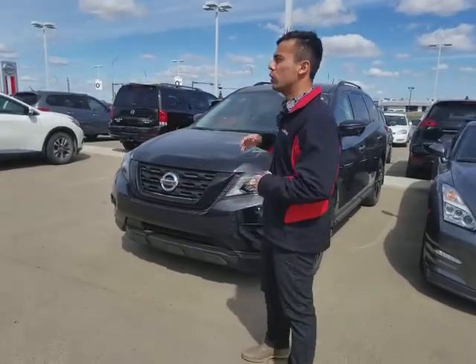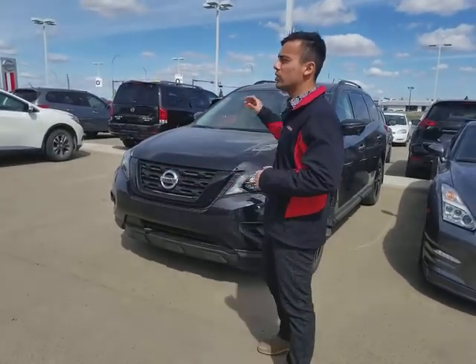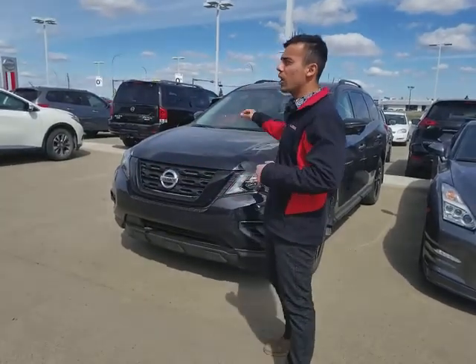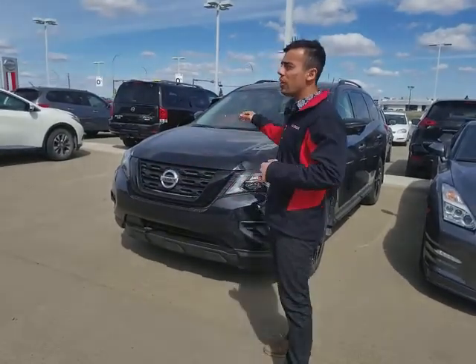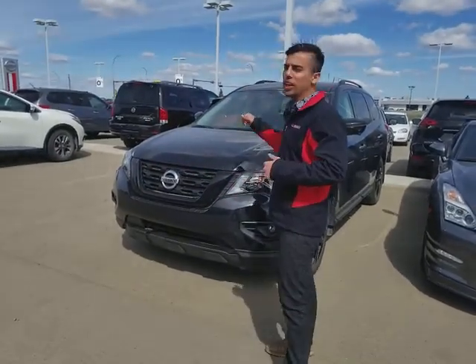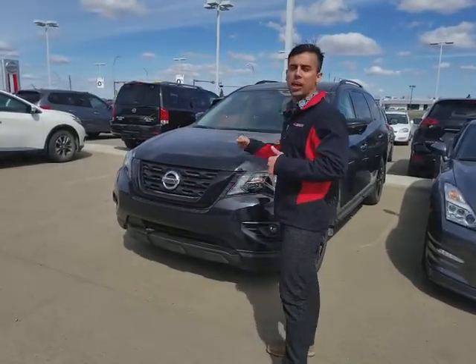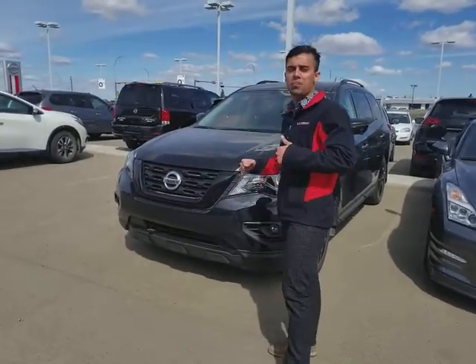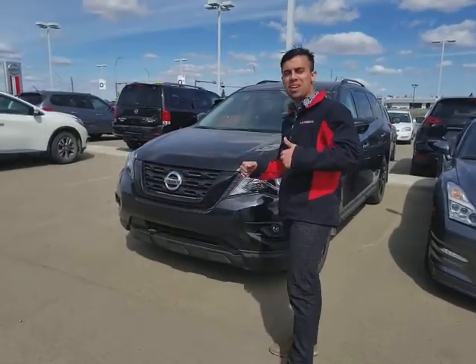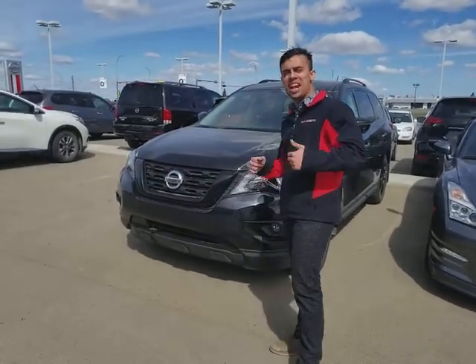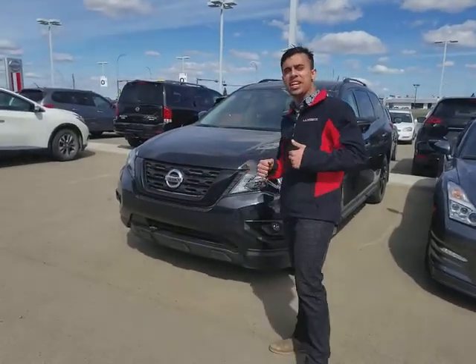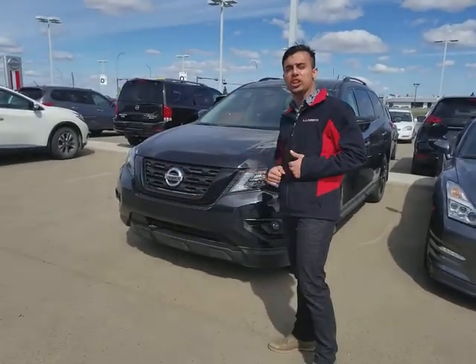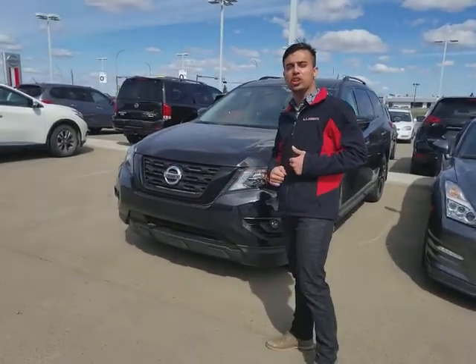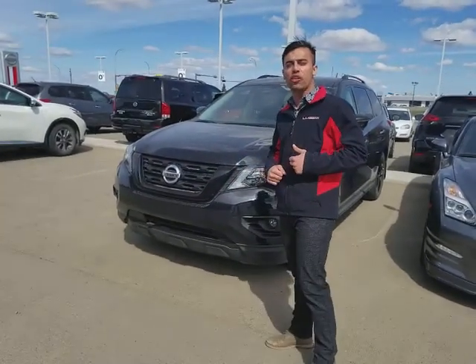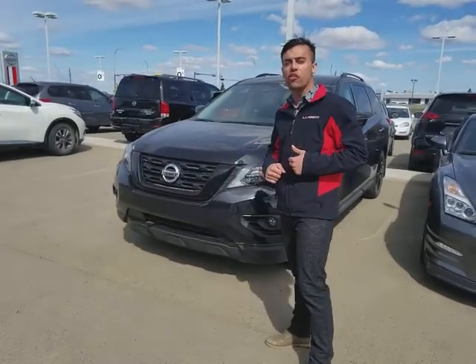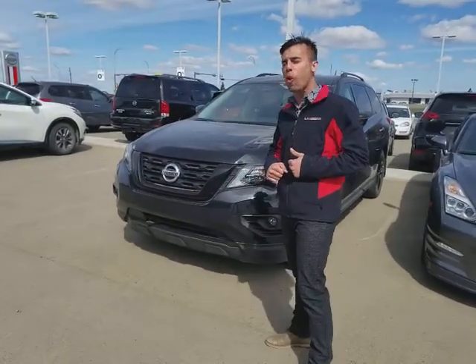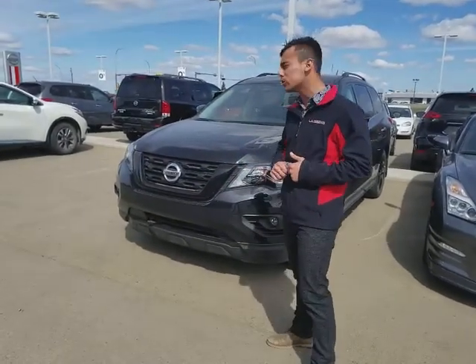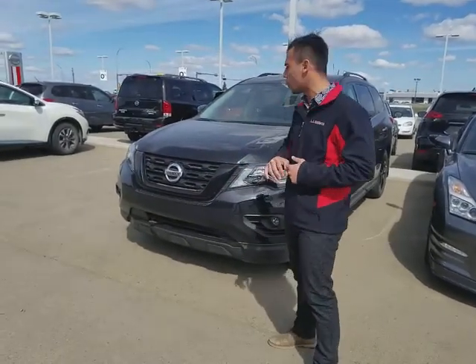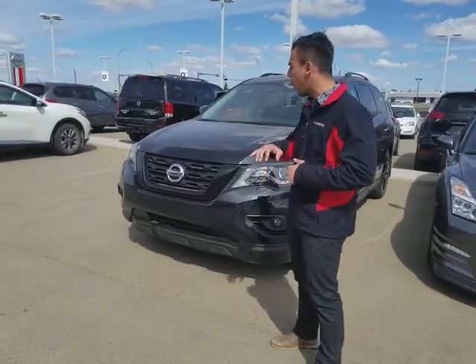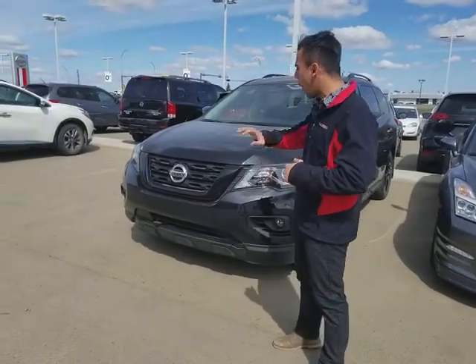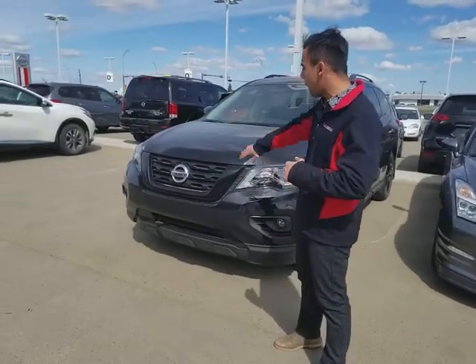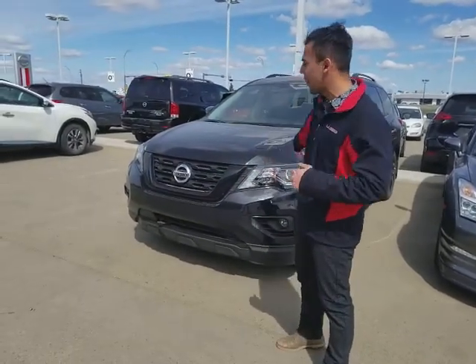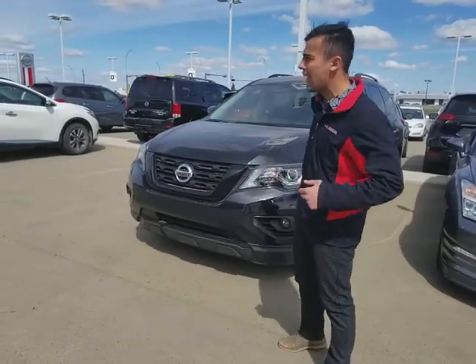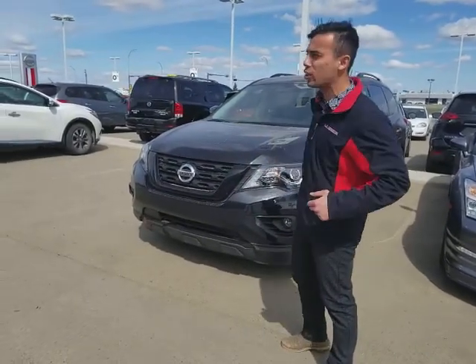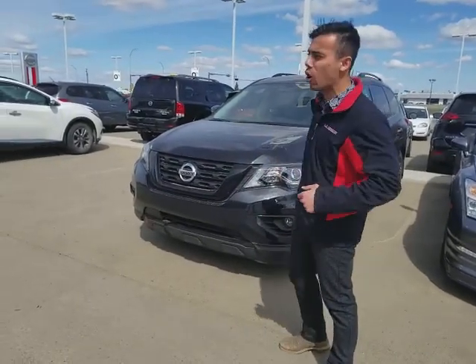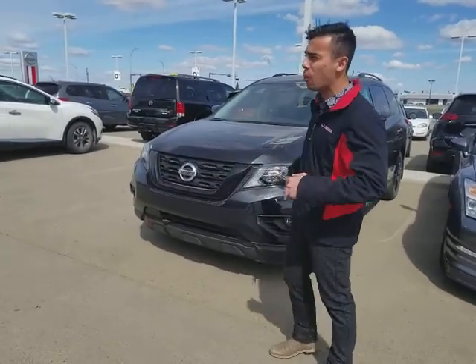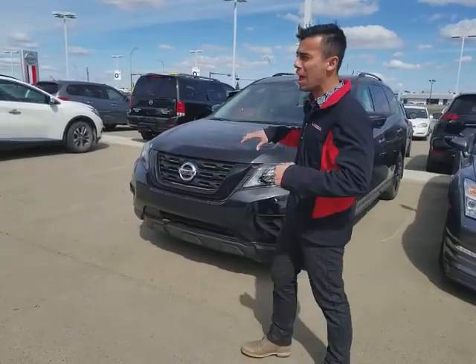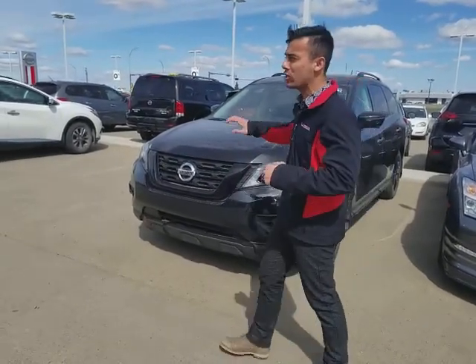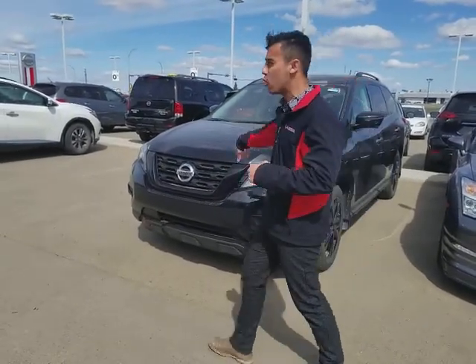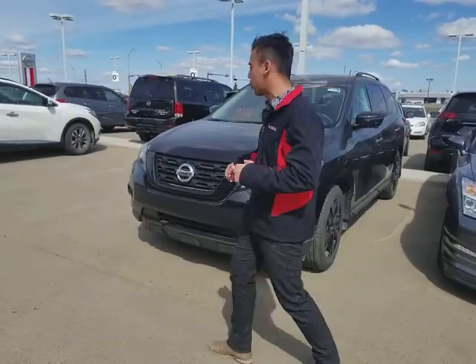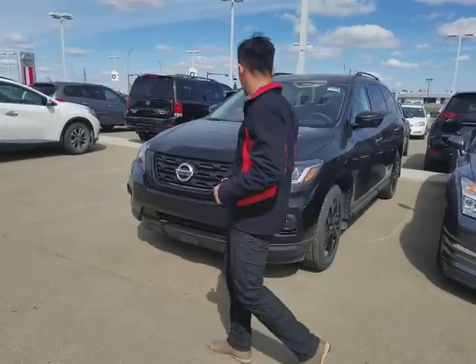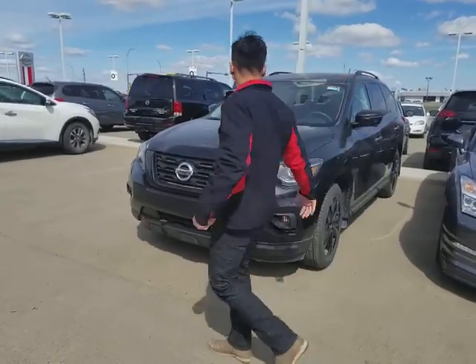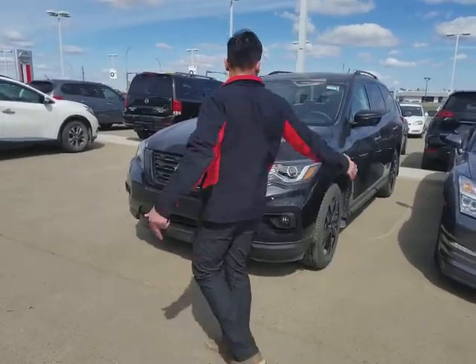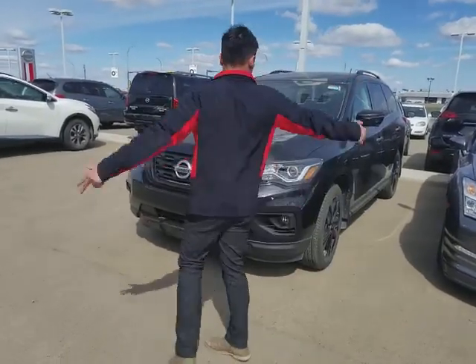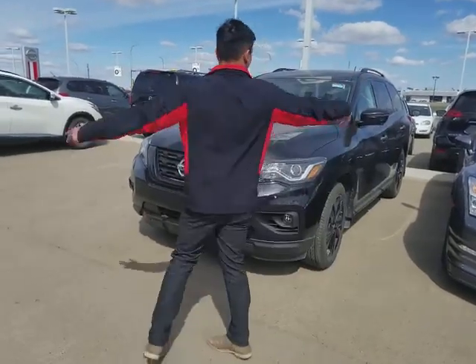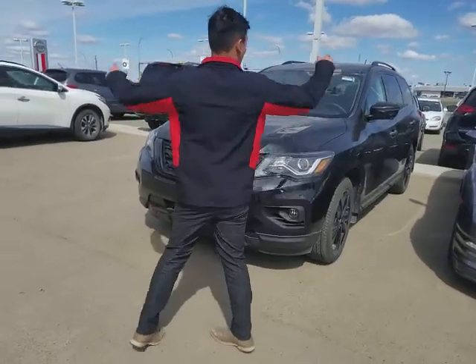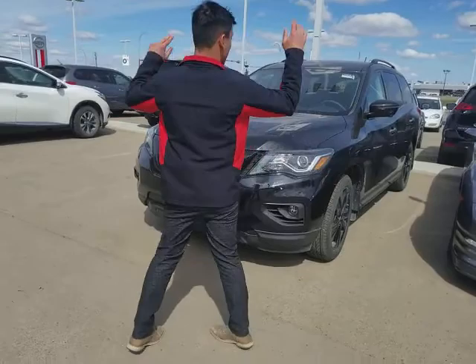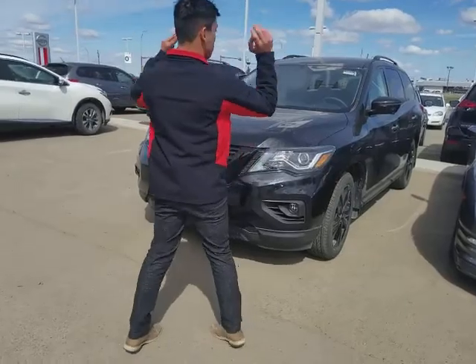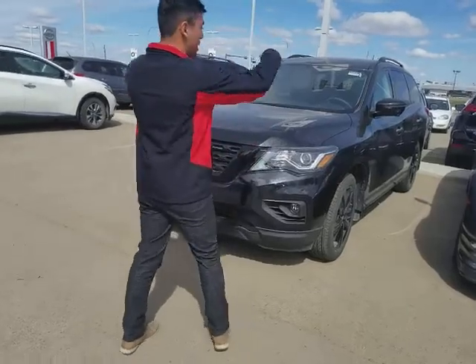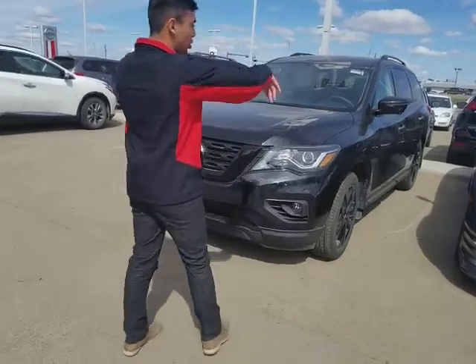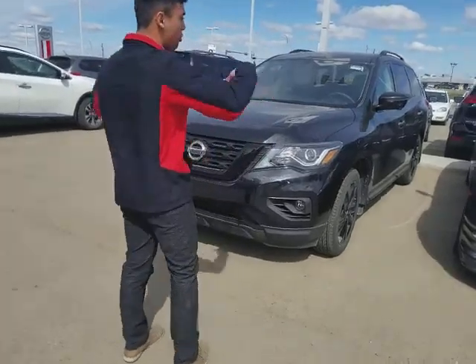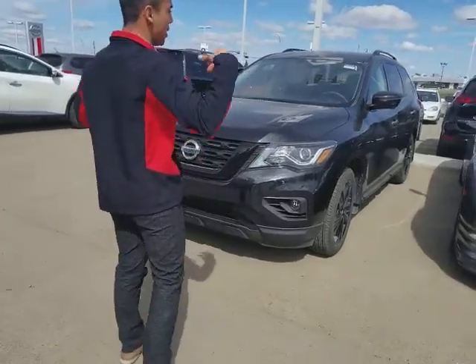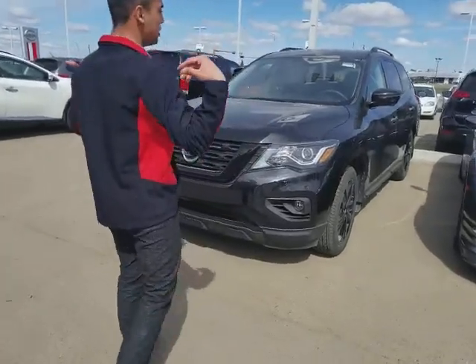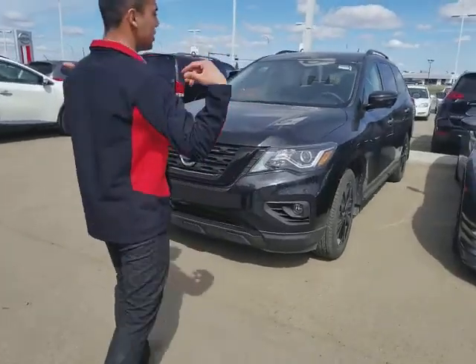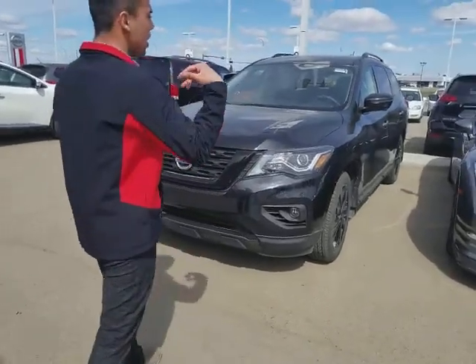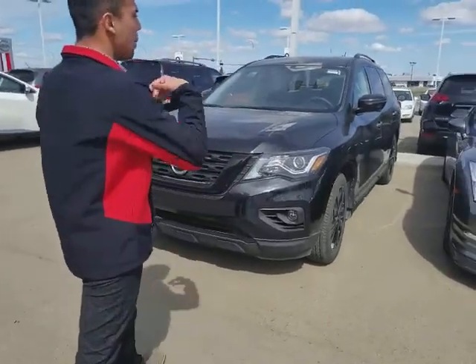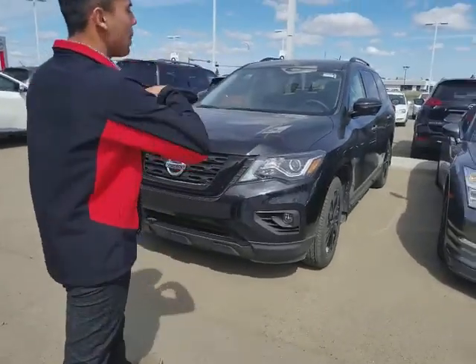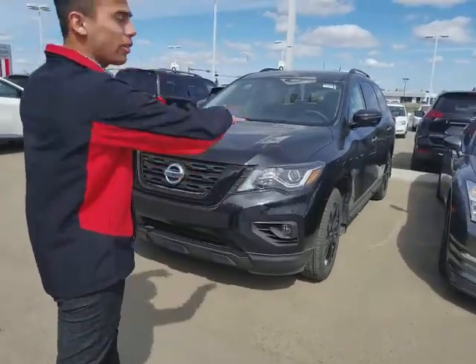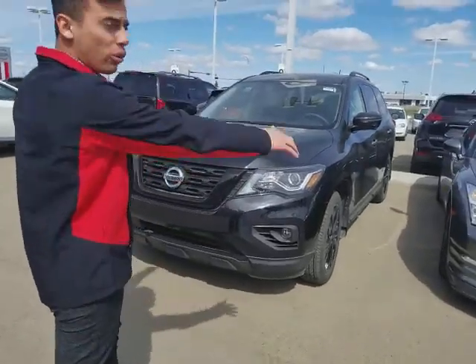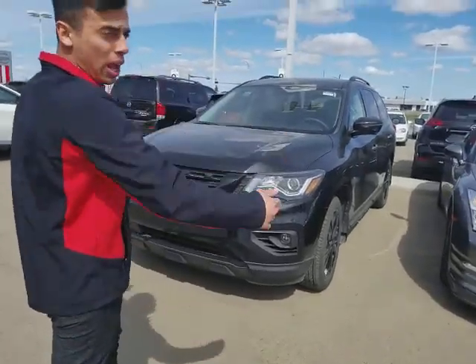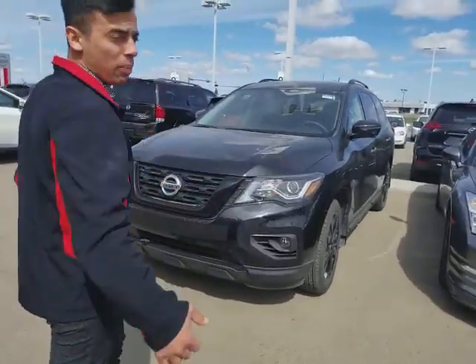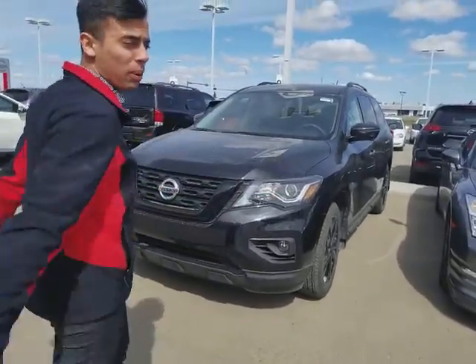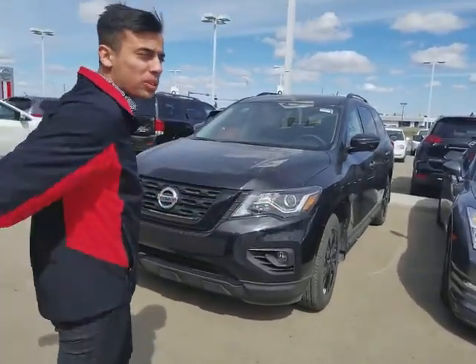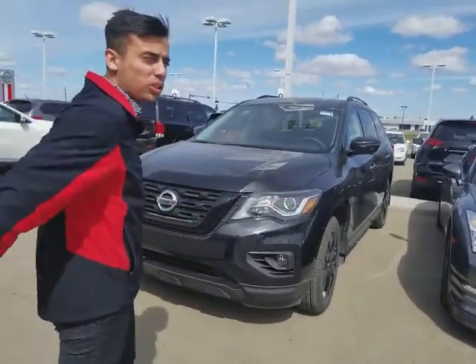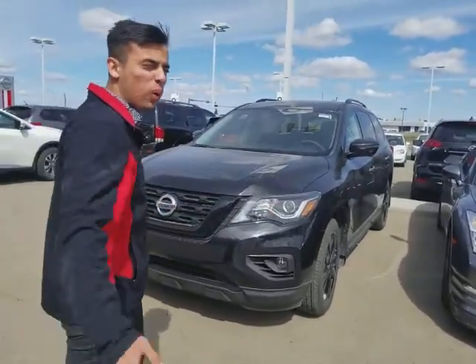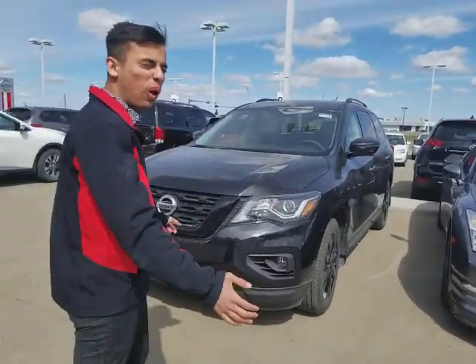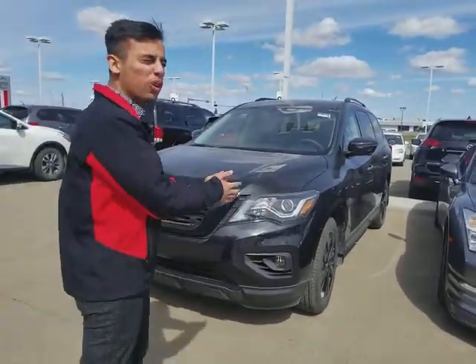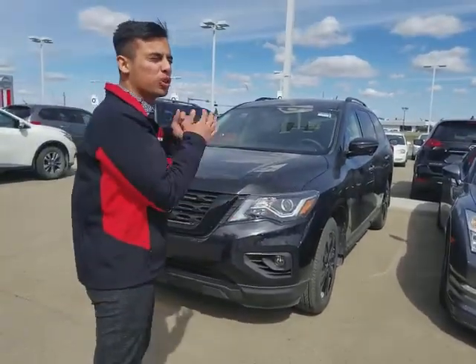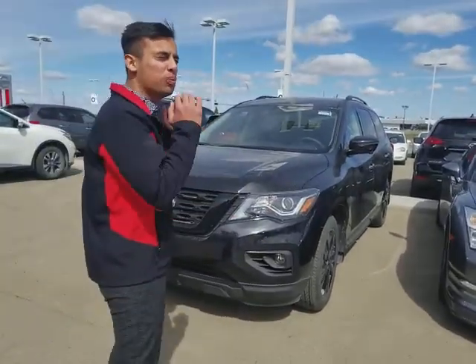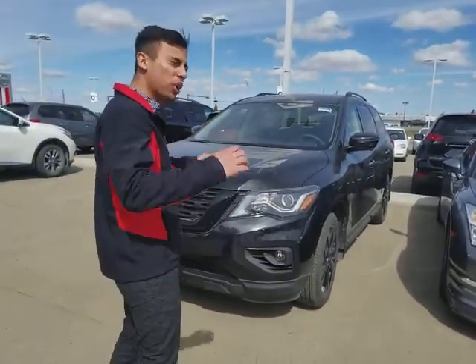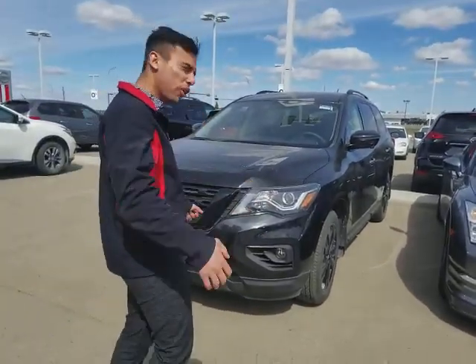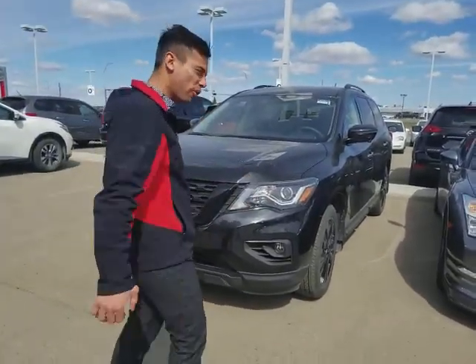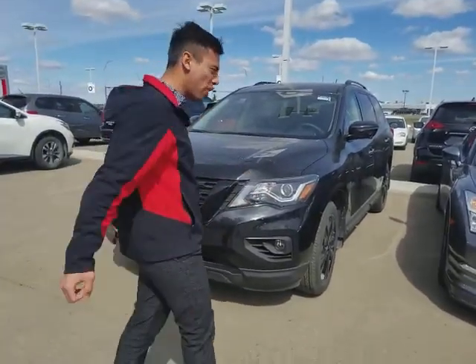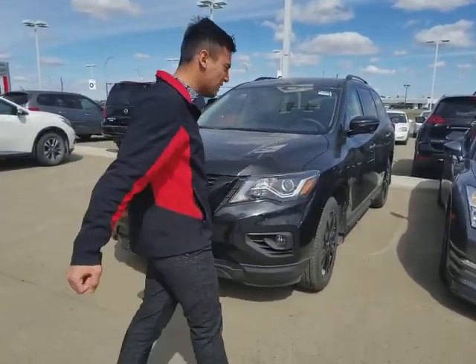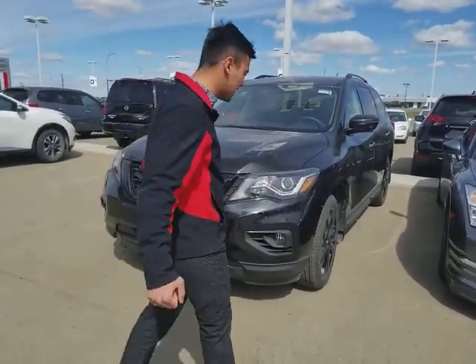So let's get right here — Midnight Edition of course, all blacked out: blacked out grill, blacked out rims, blacked out mirrors, blacked out emblems as well. Looks beautiful indeed.